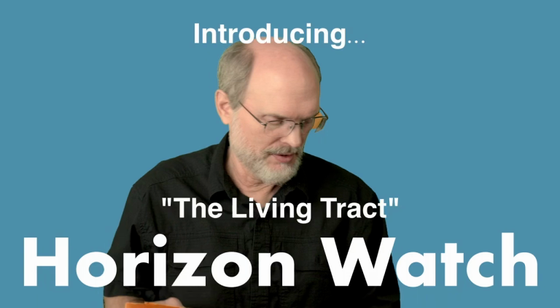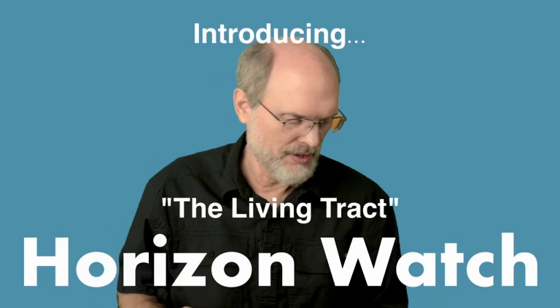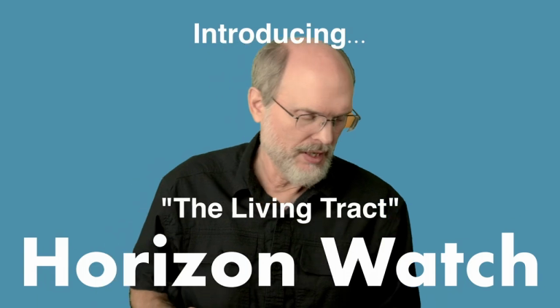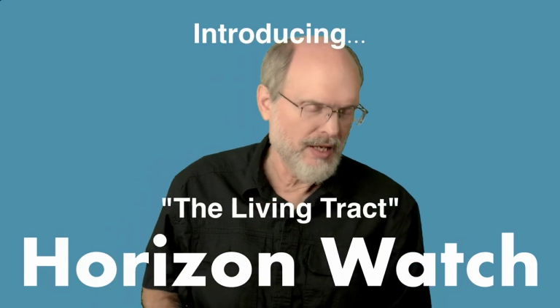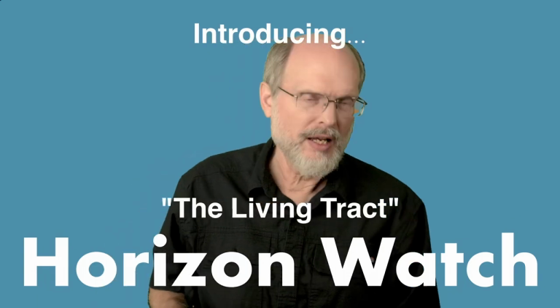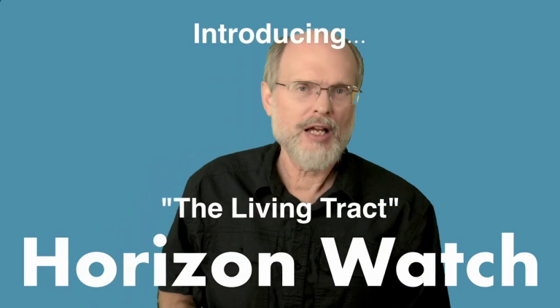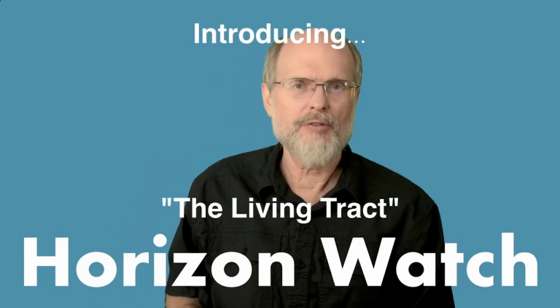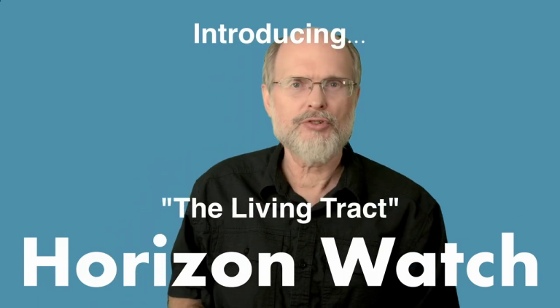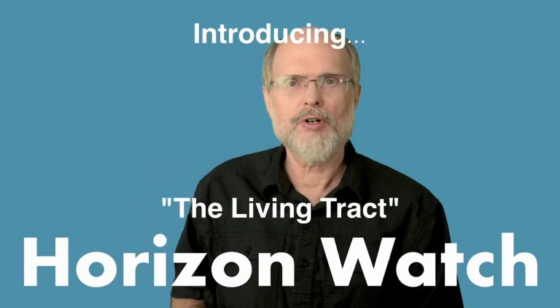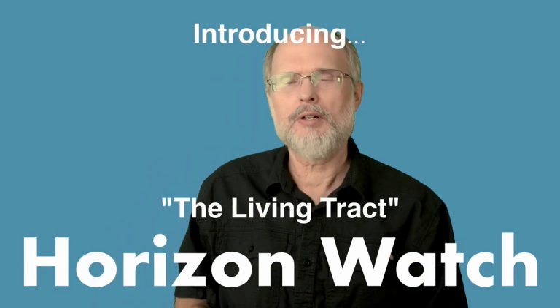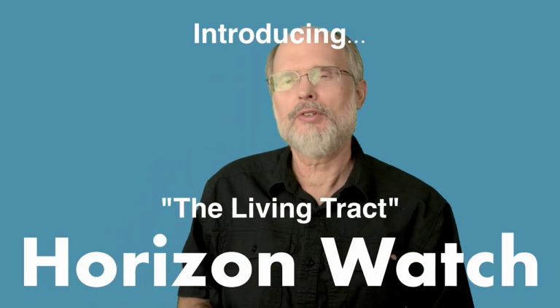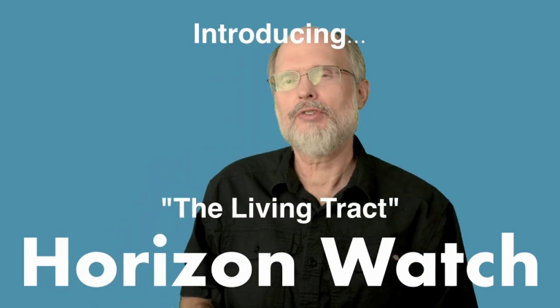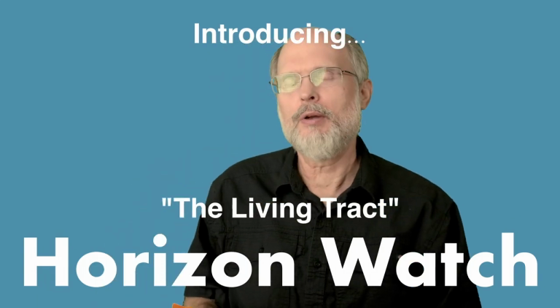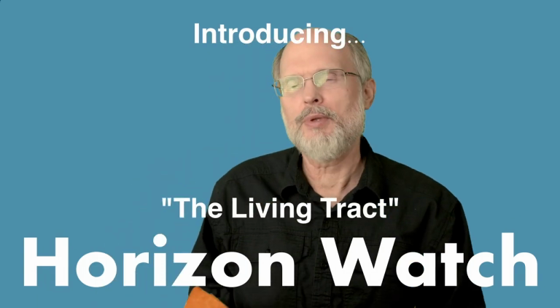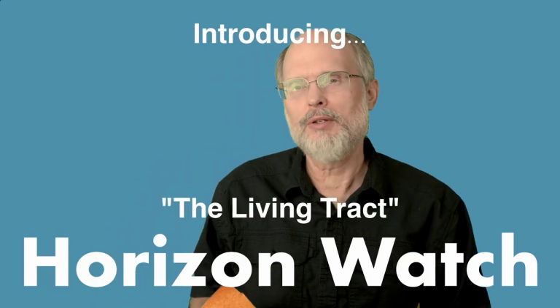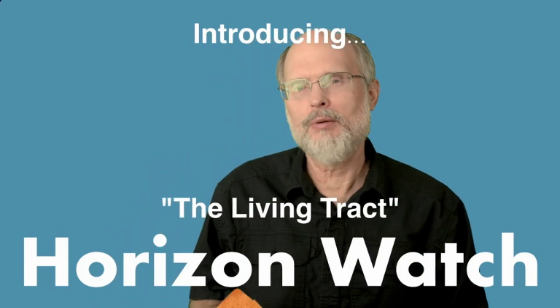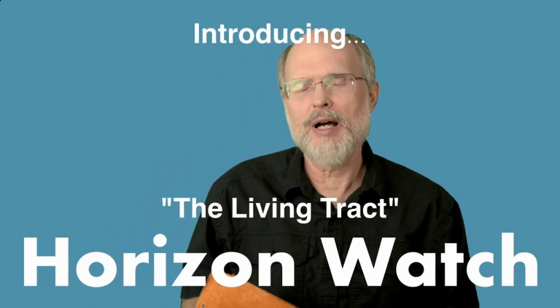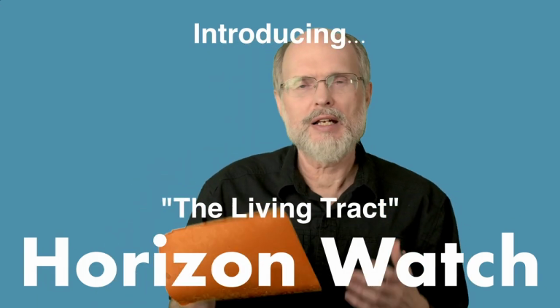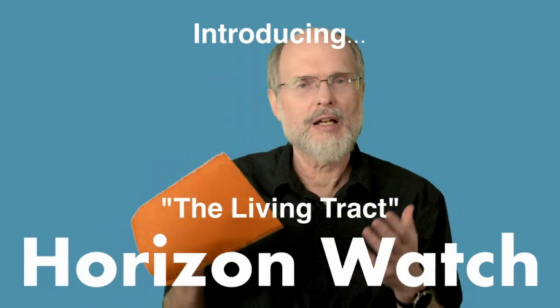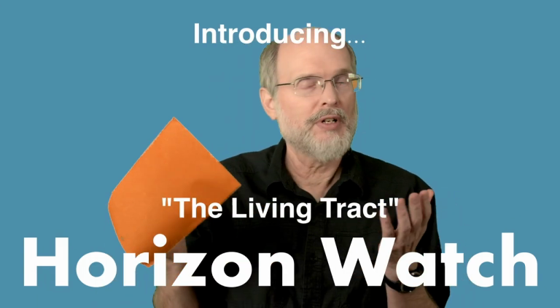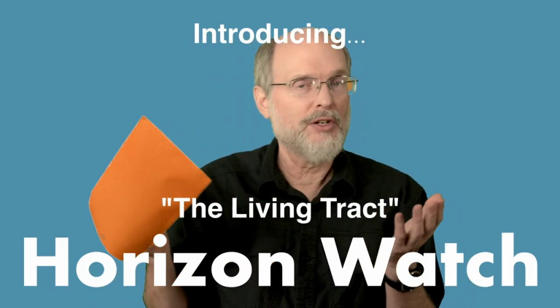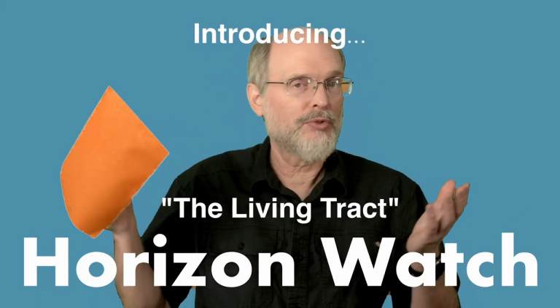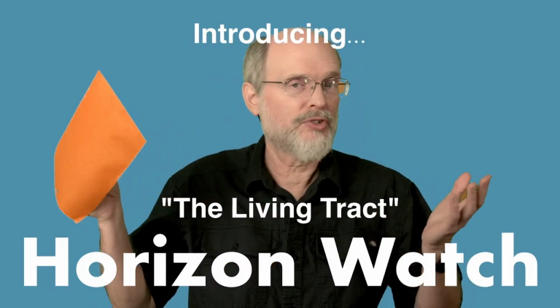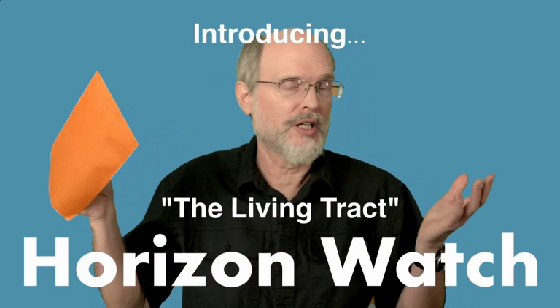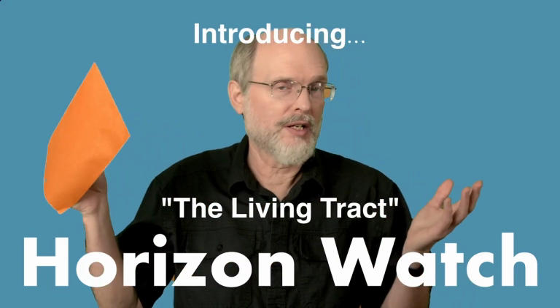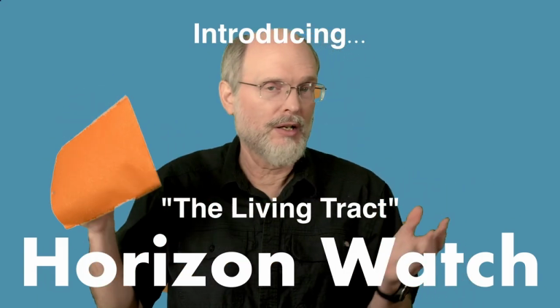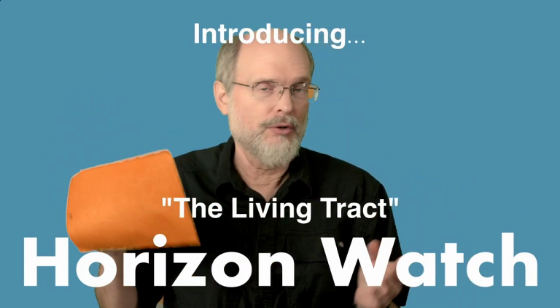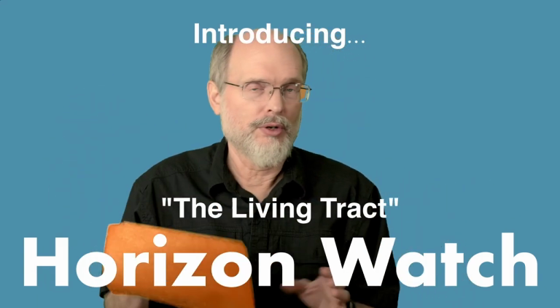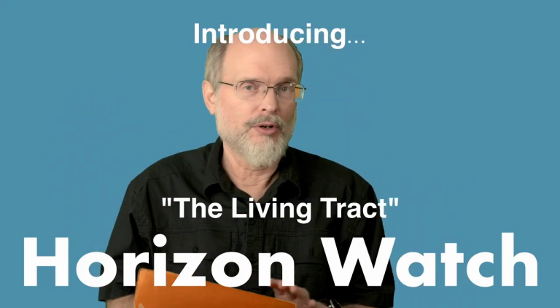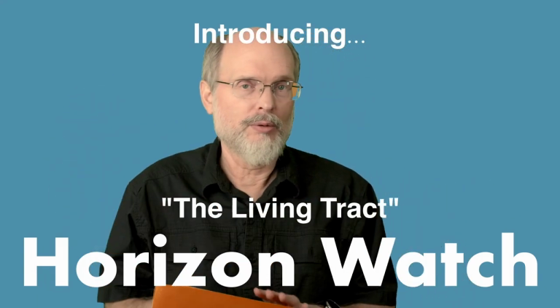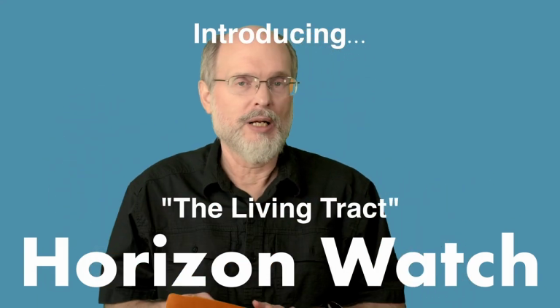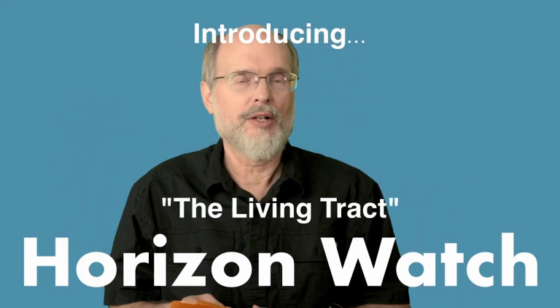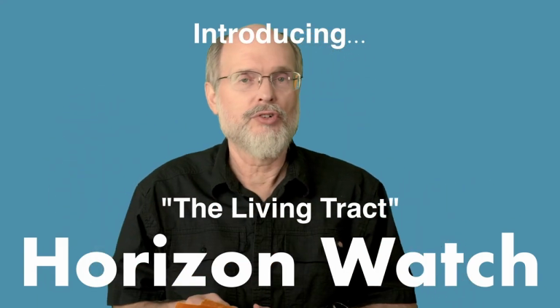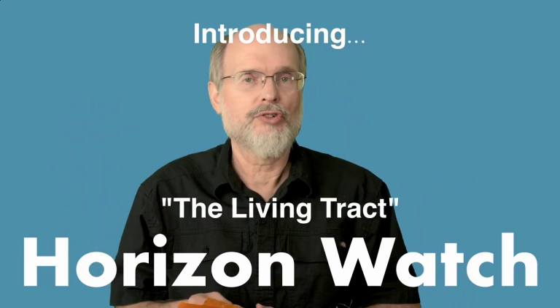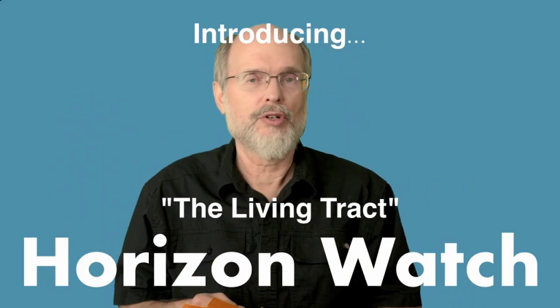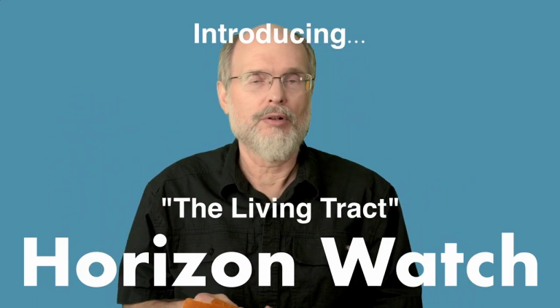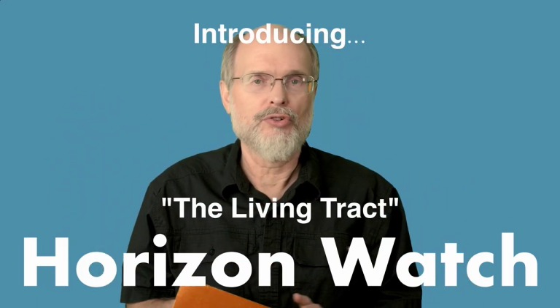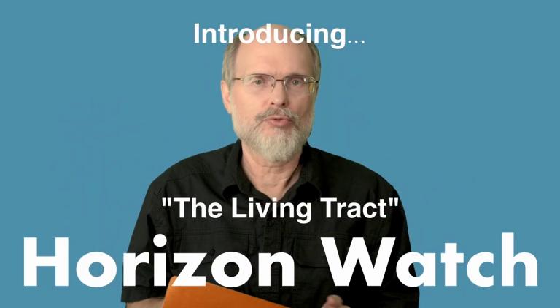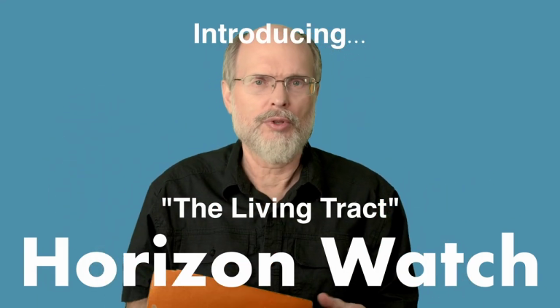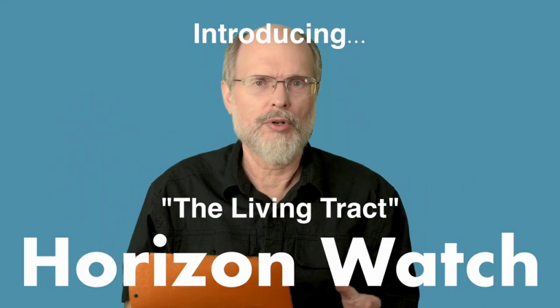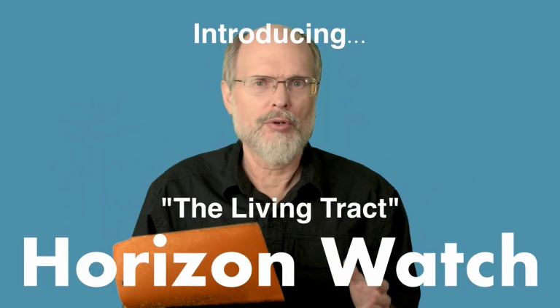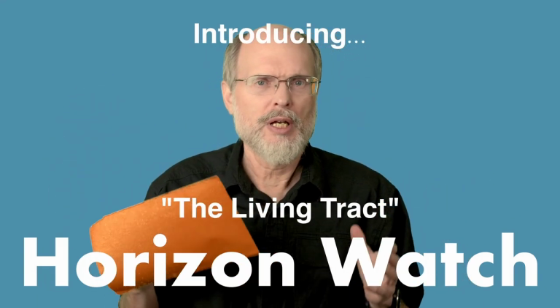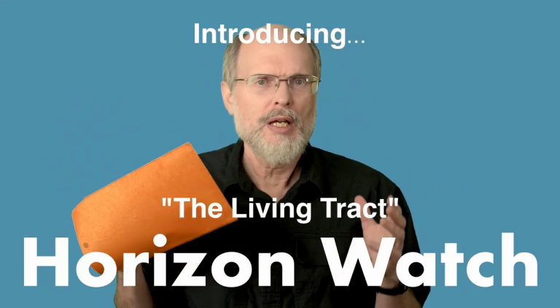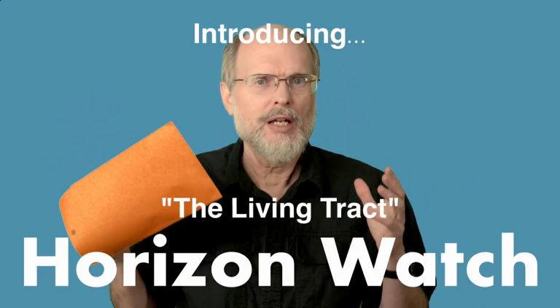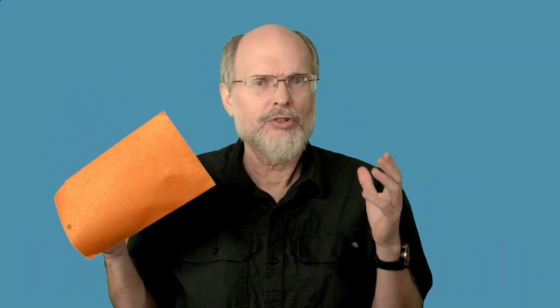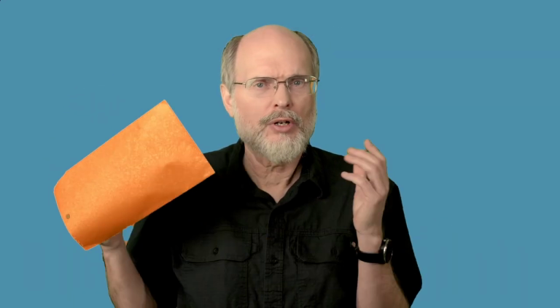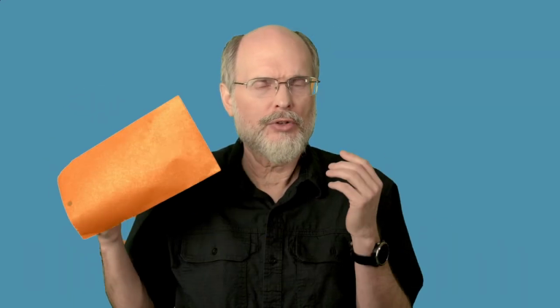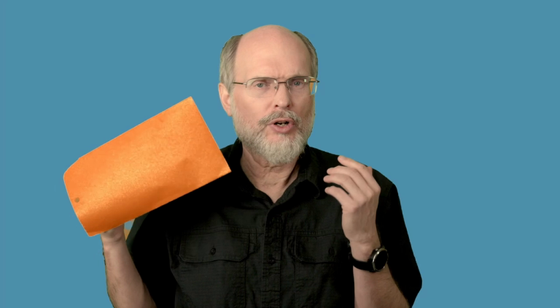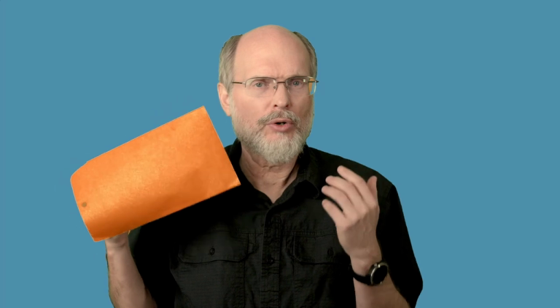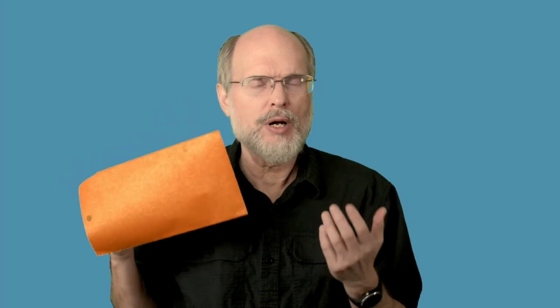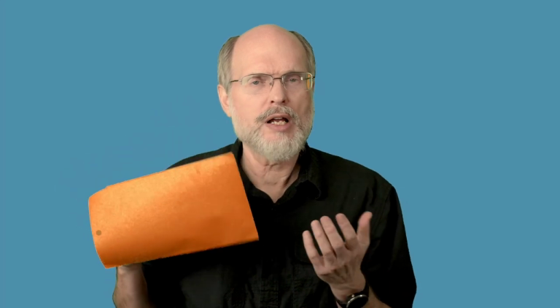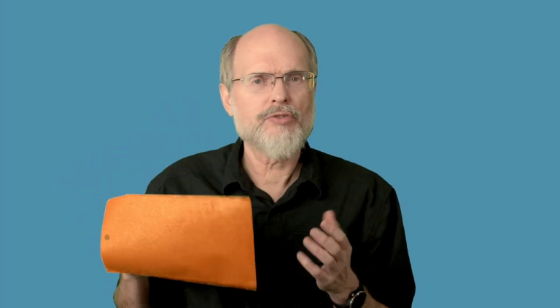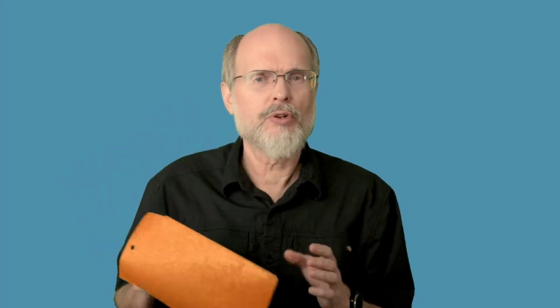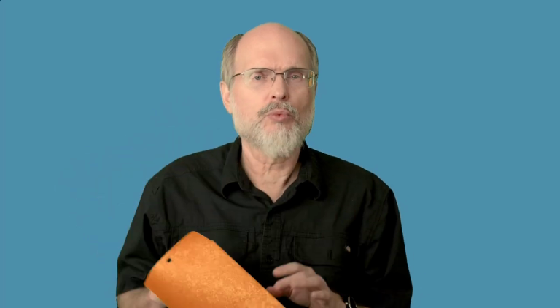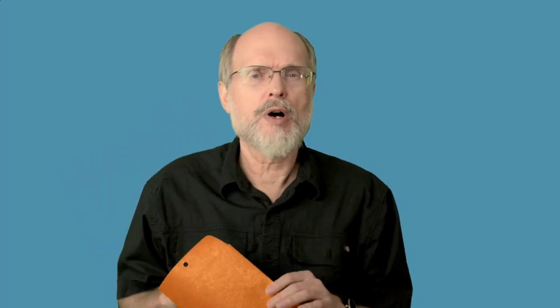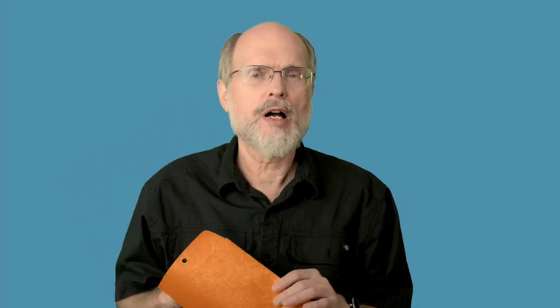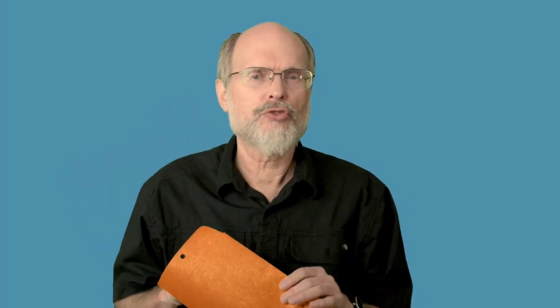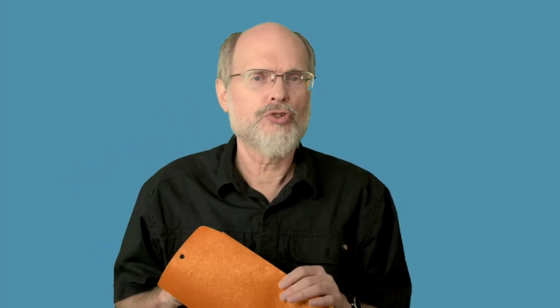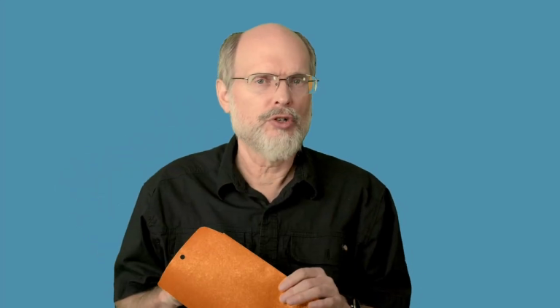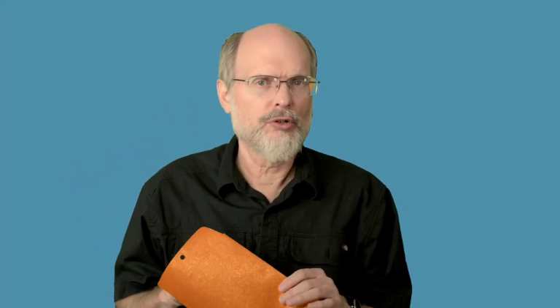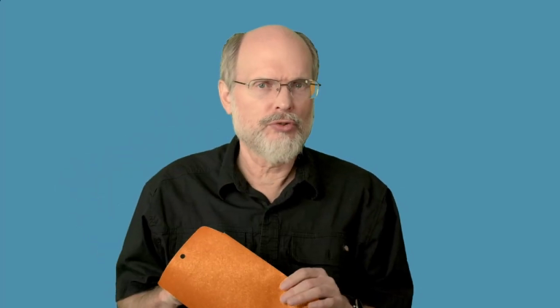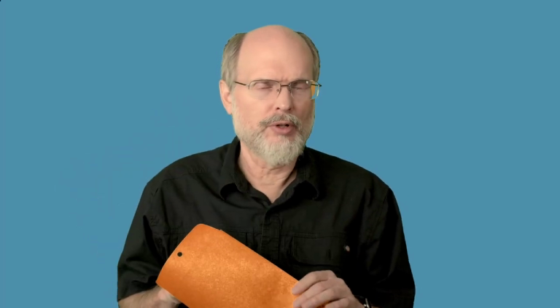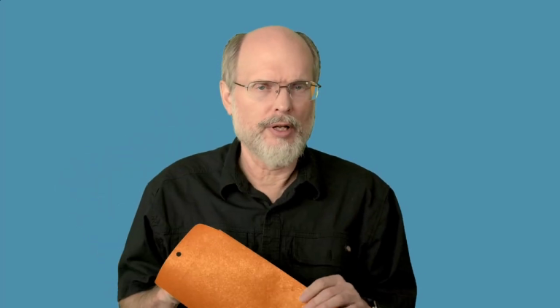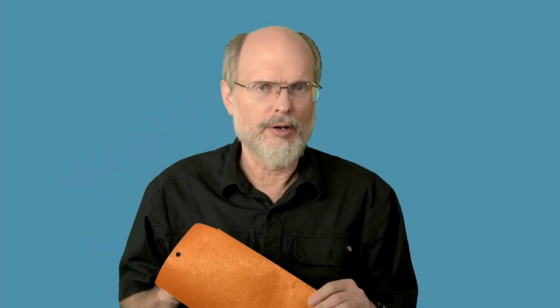Hey, I've started something you might have an interest in. I'll just share this with you. It's called the Horizon Watch Newsletter.